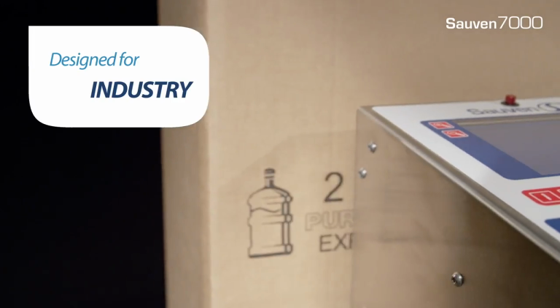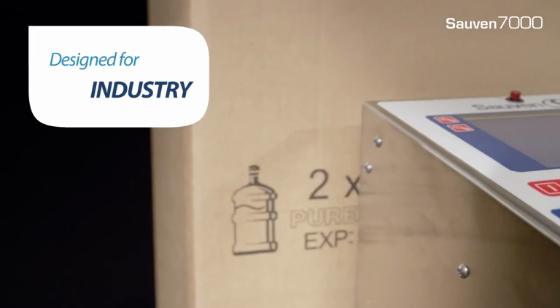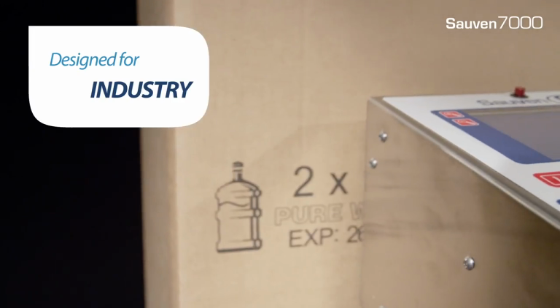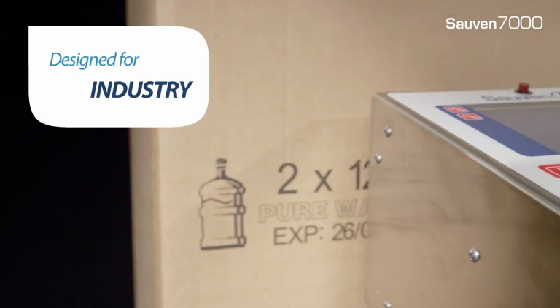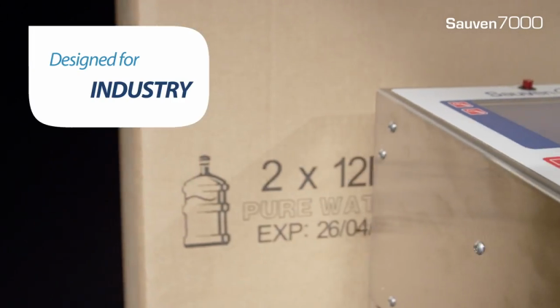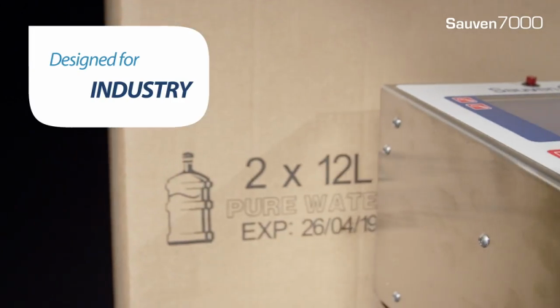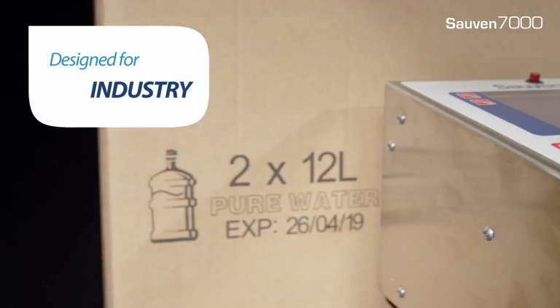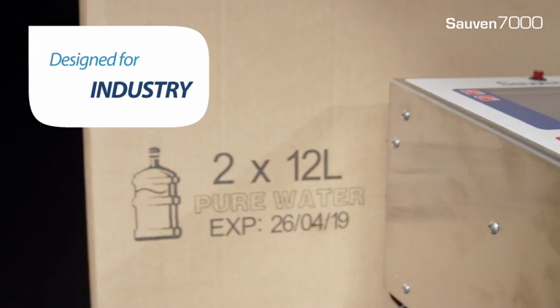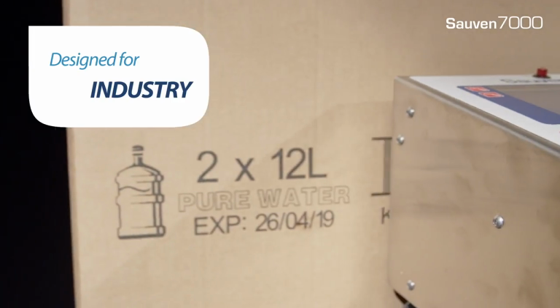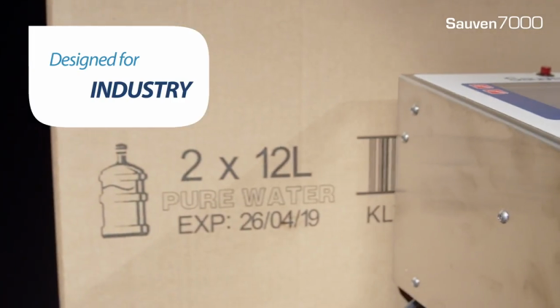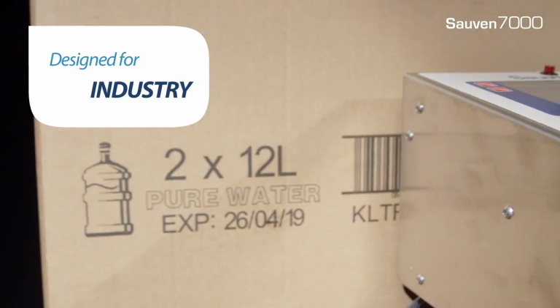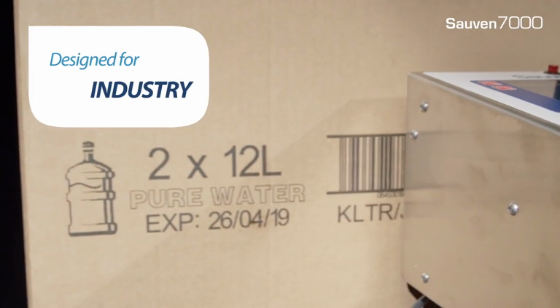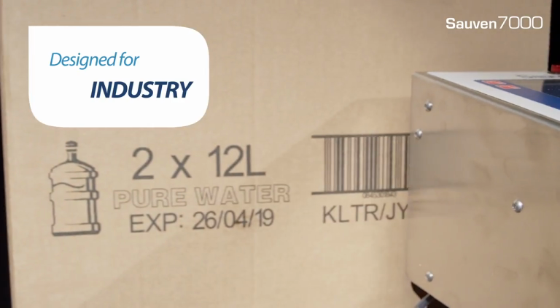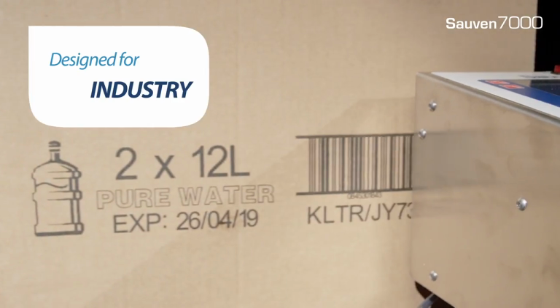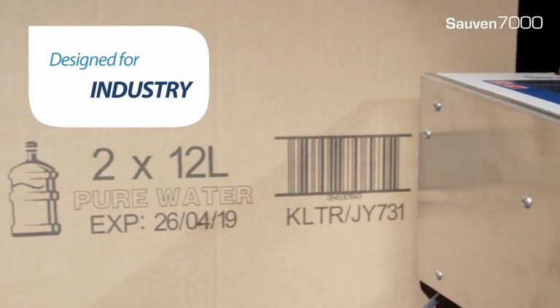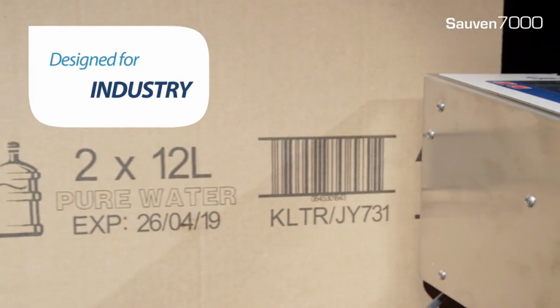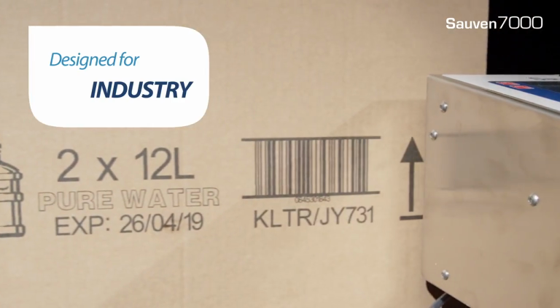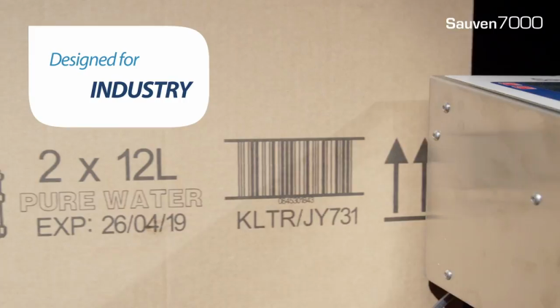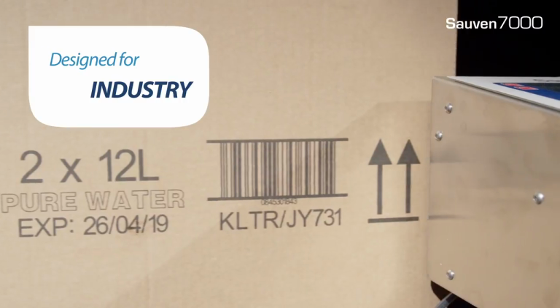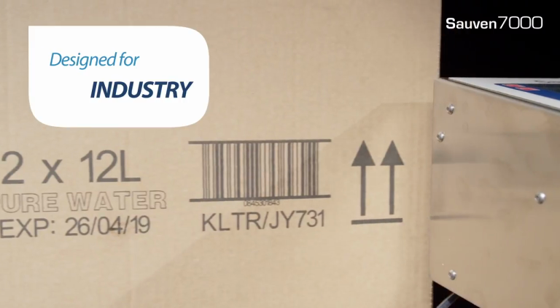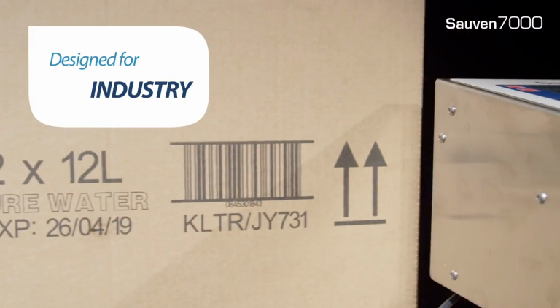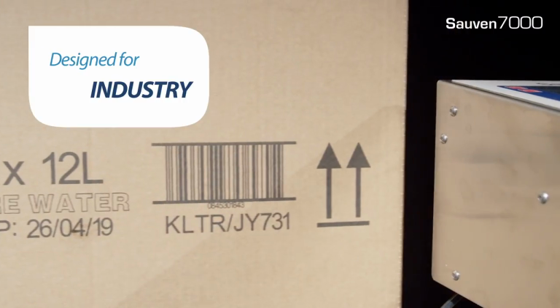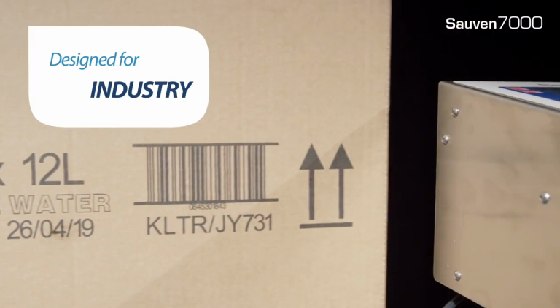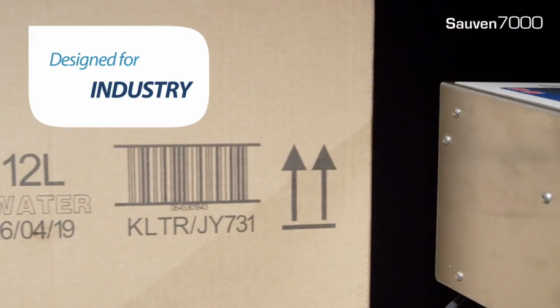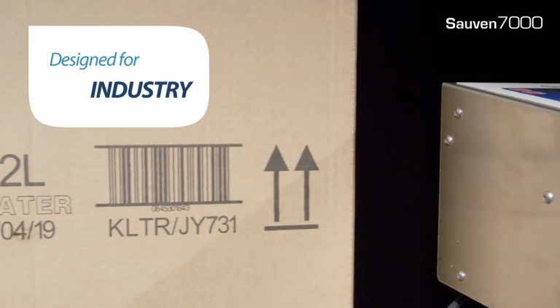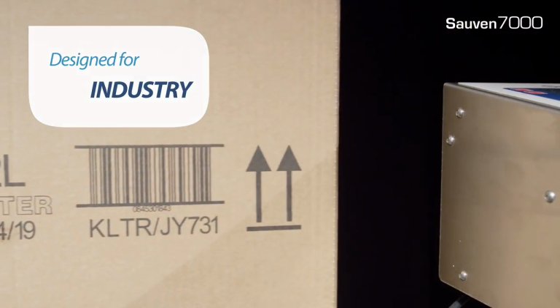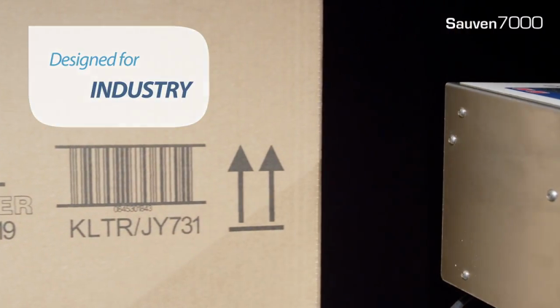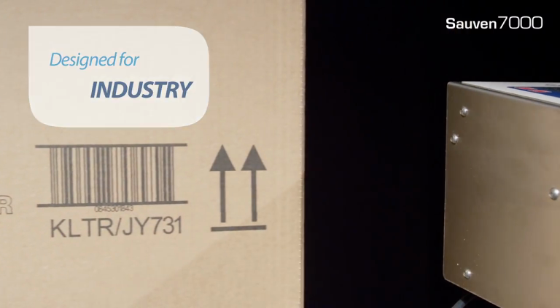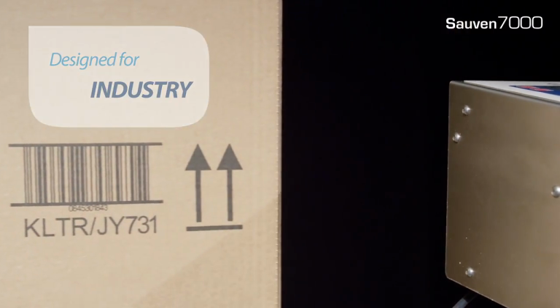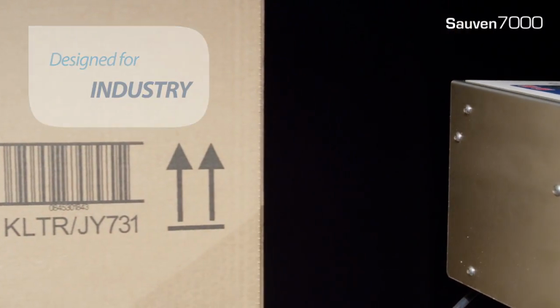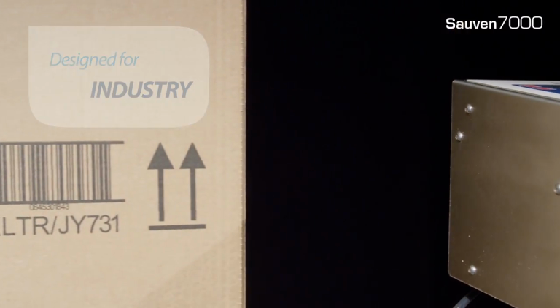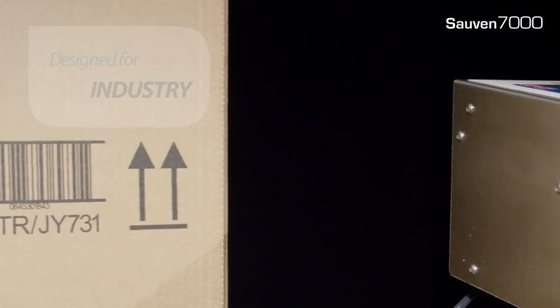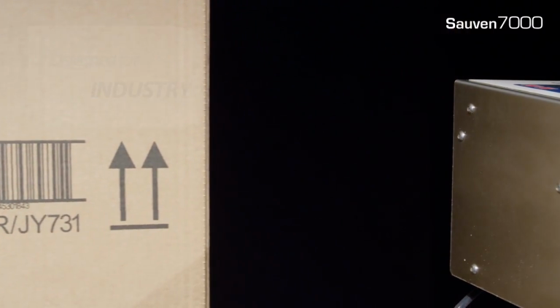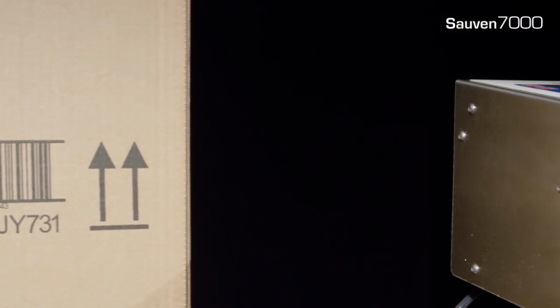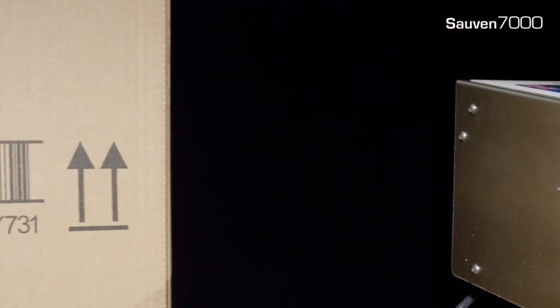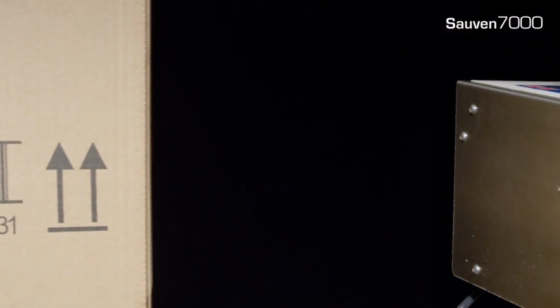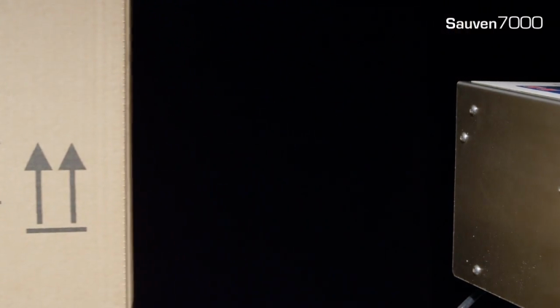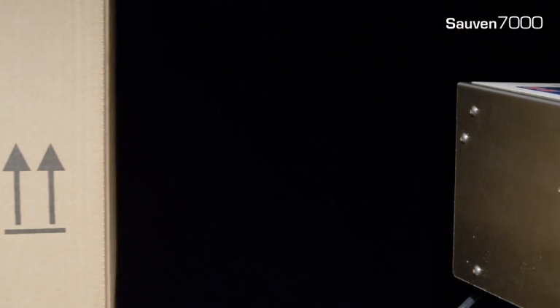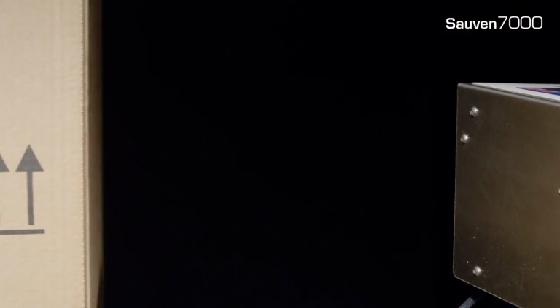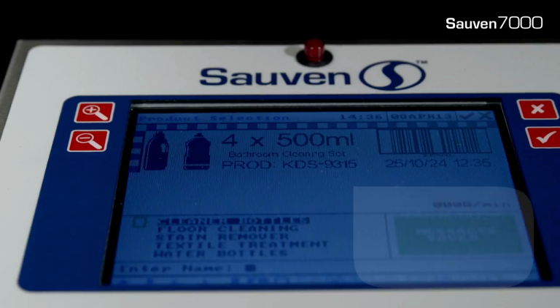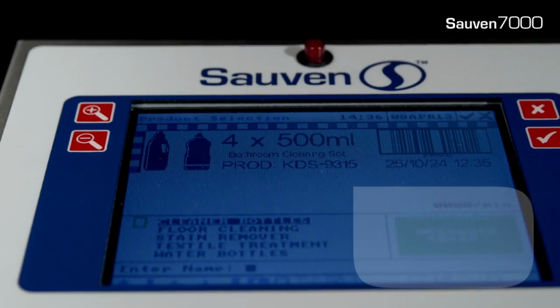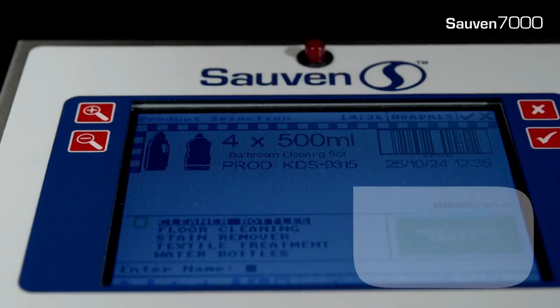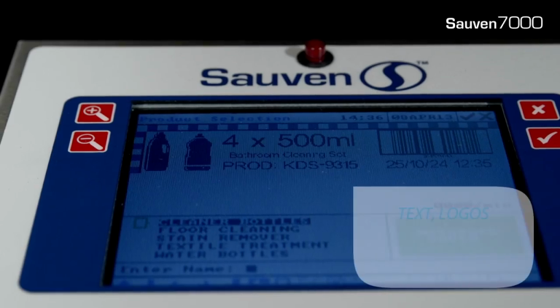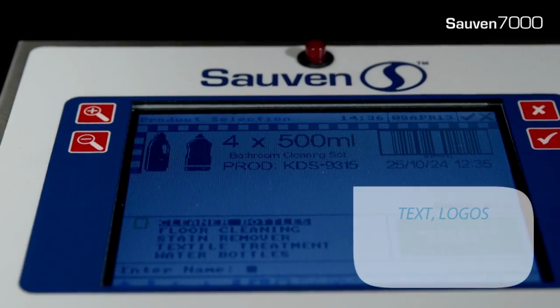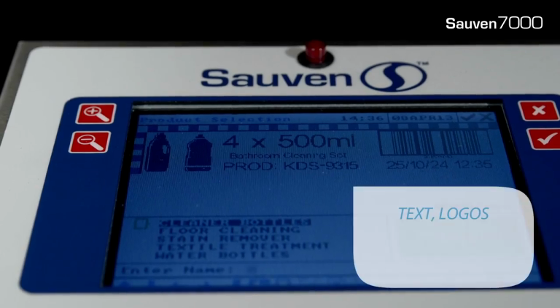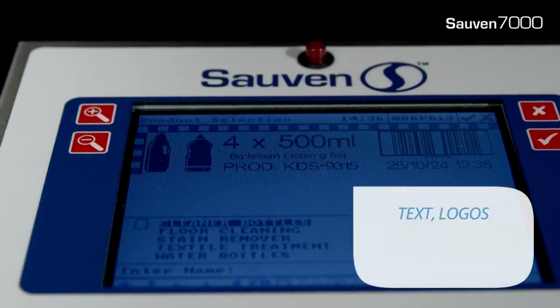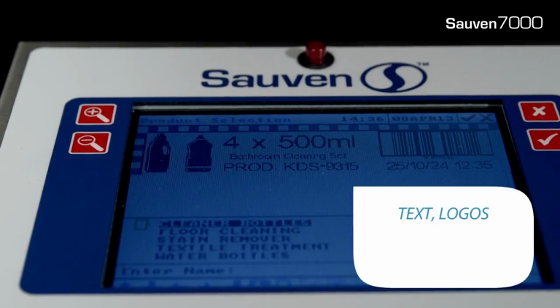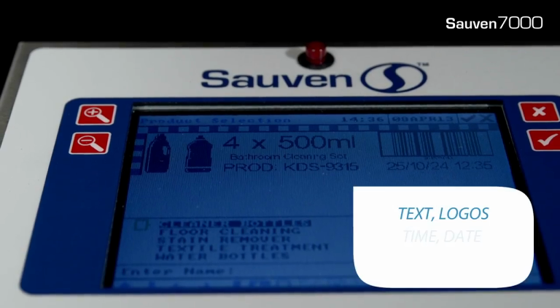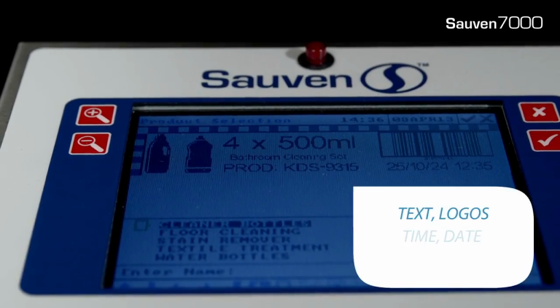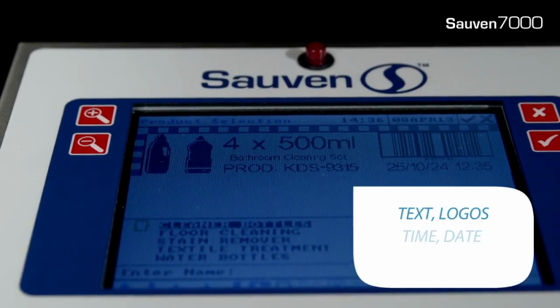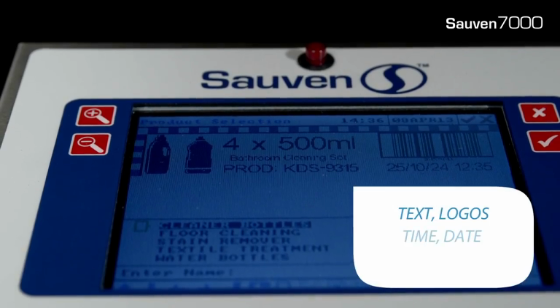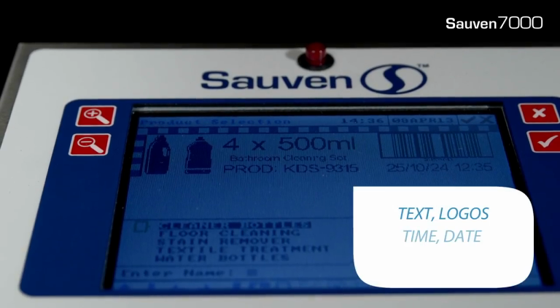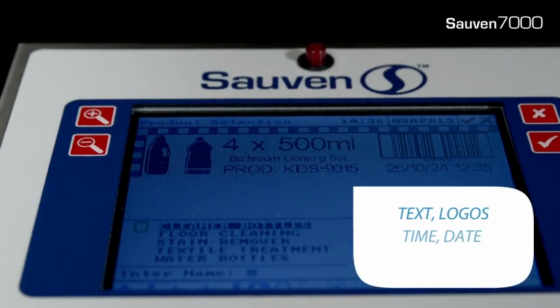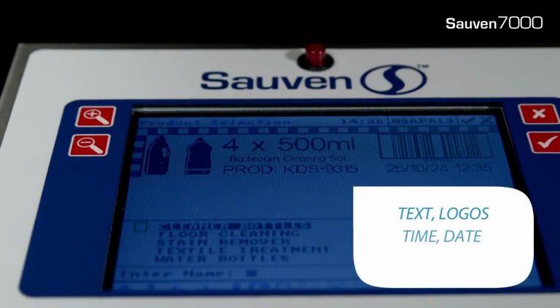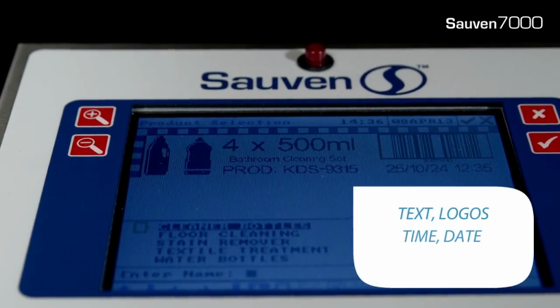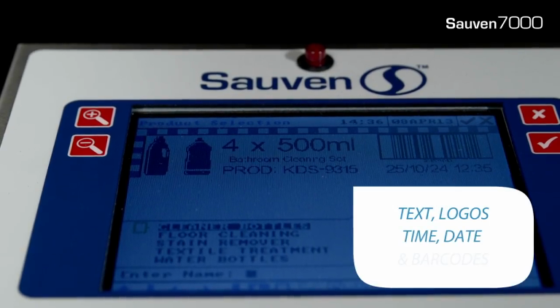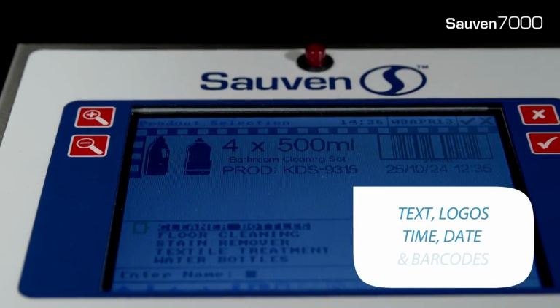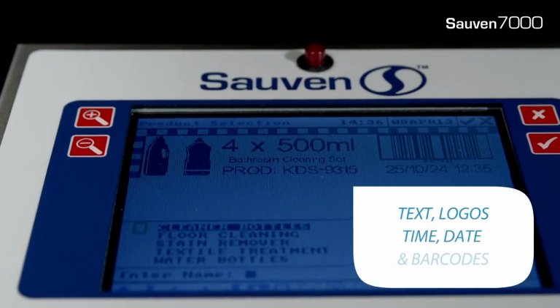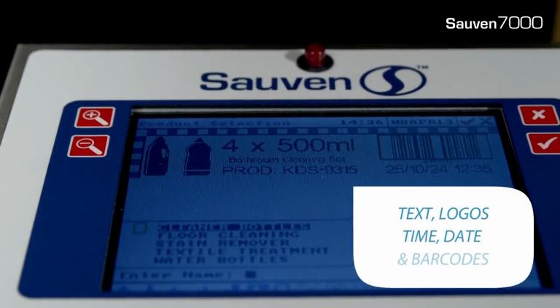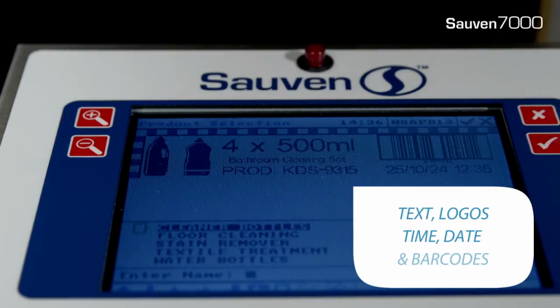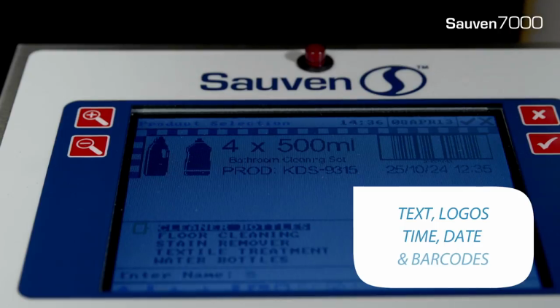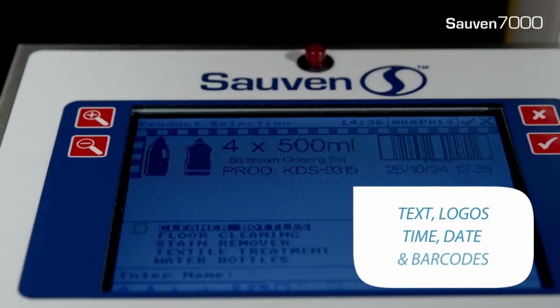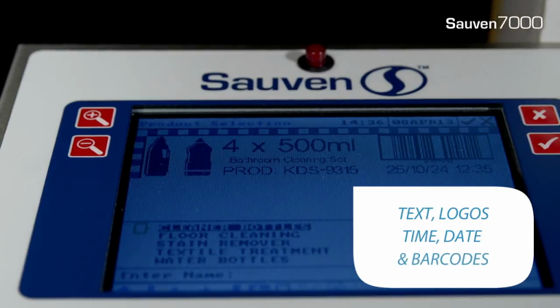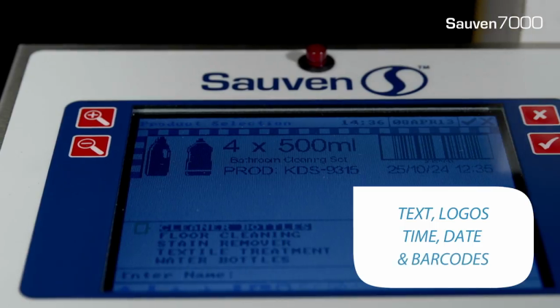Soven 7000 is designed for industrial use and can print text, logos, time, date and barcodes.